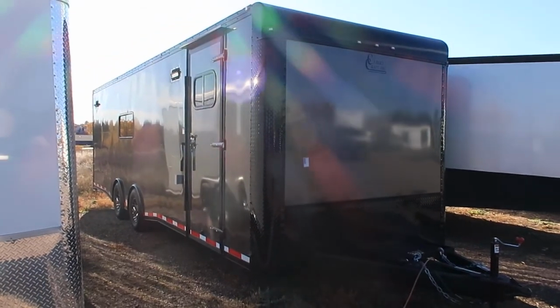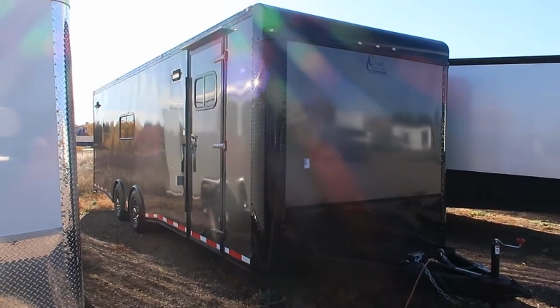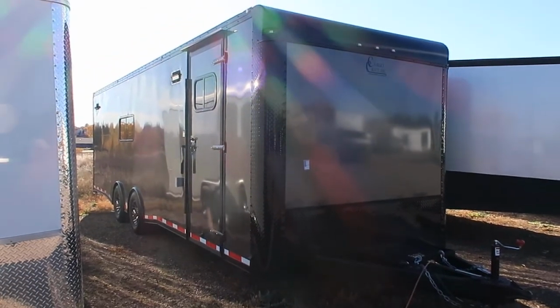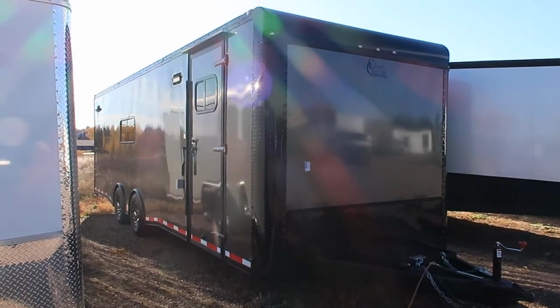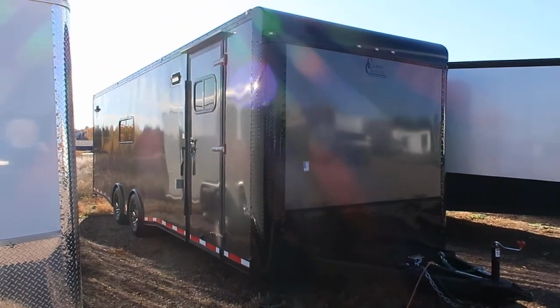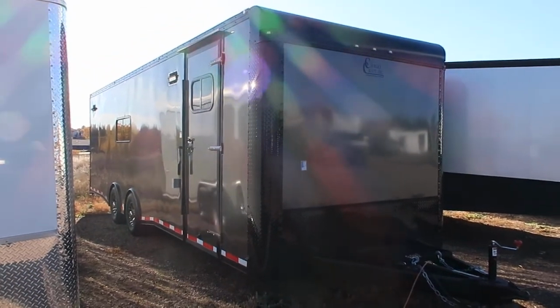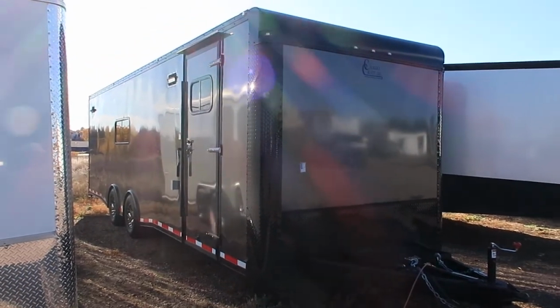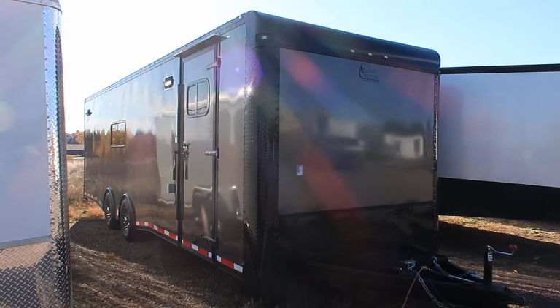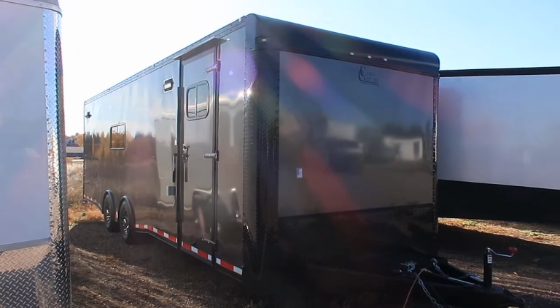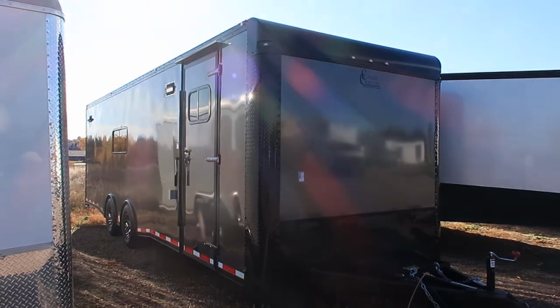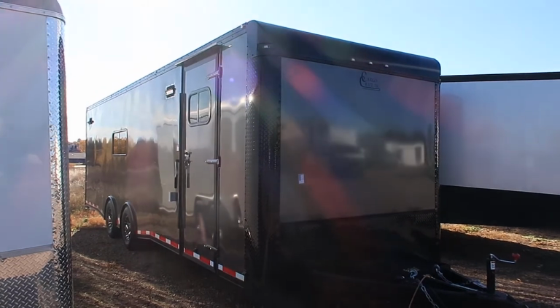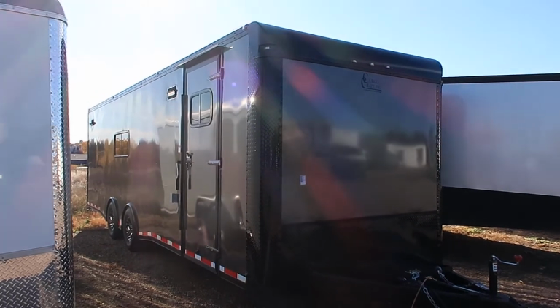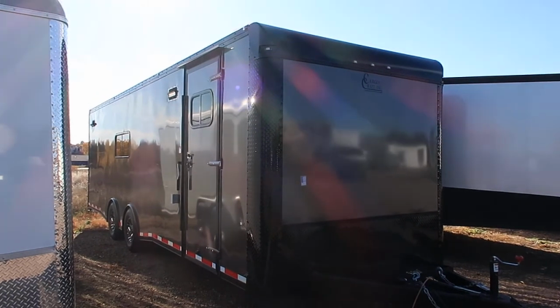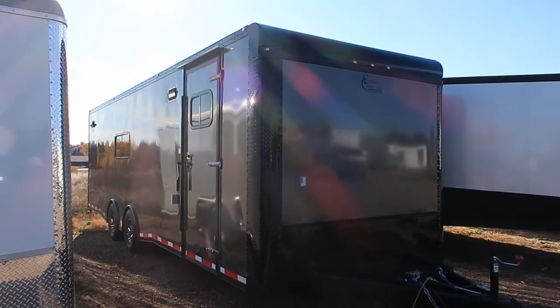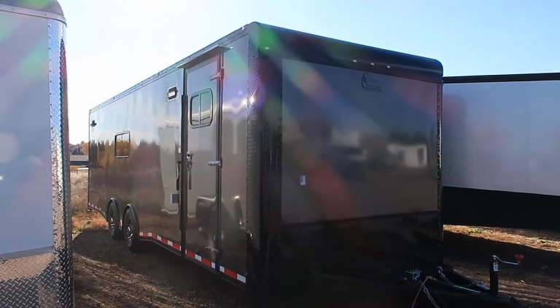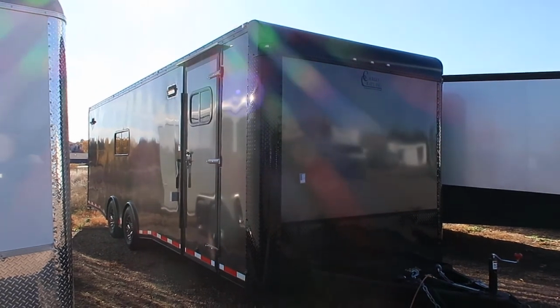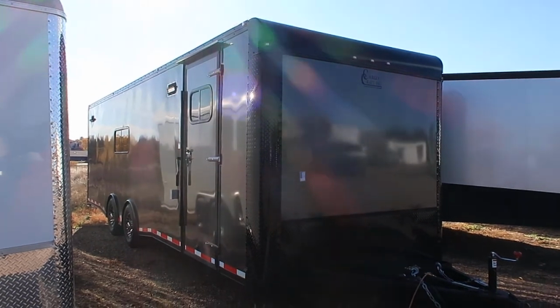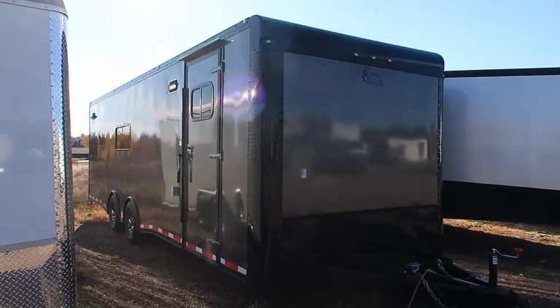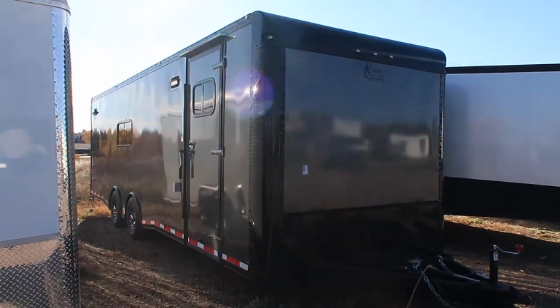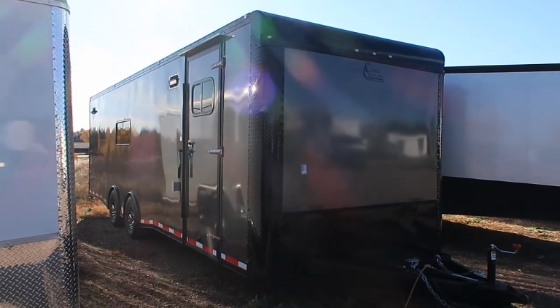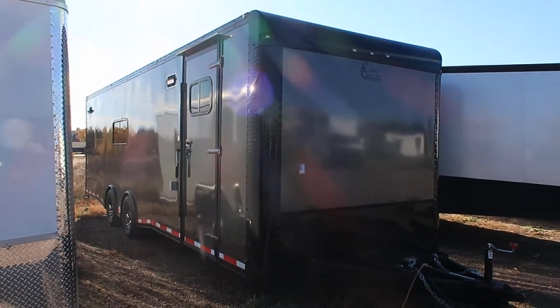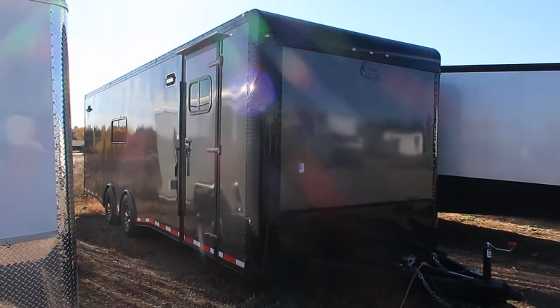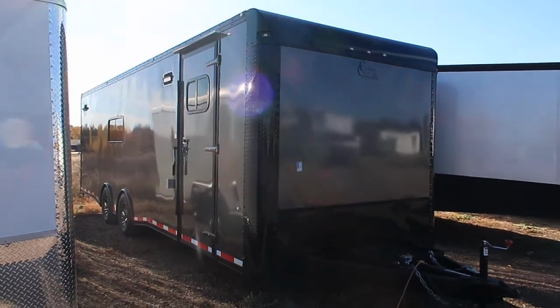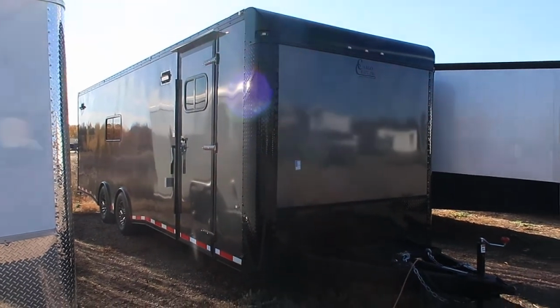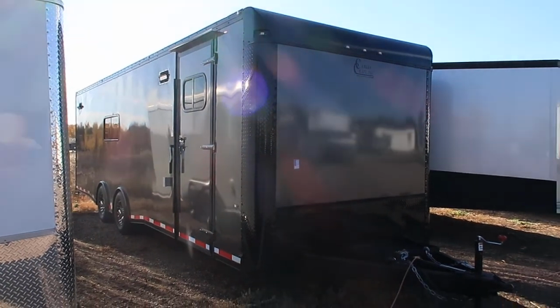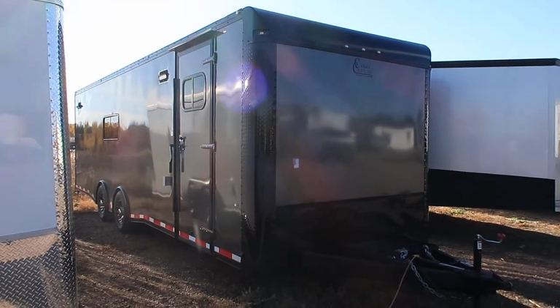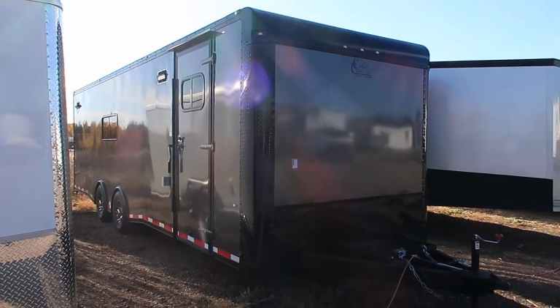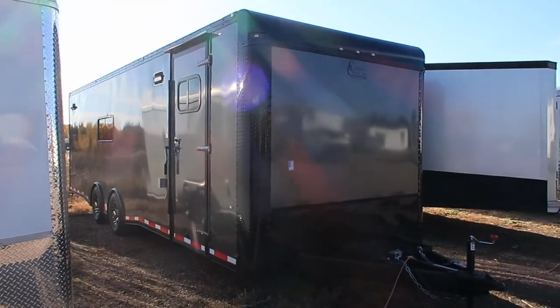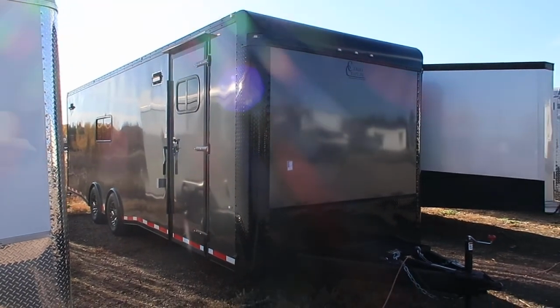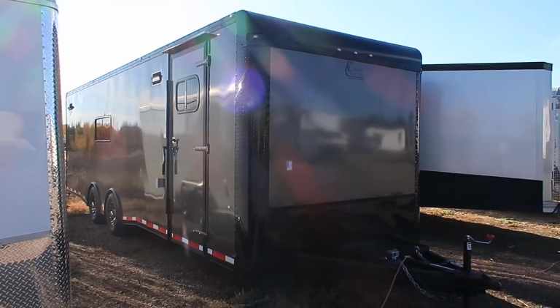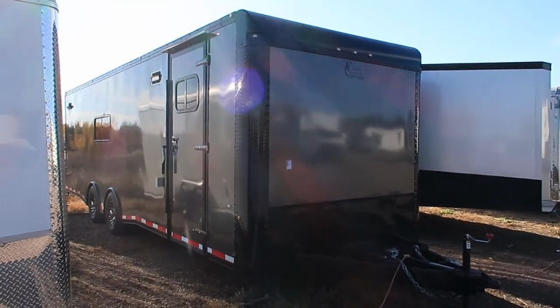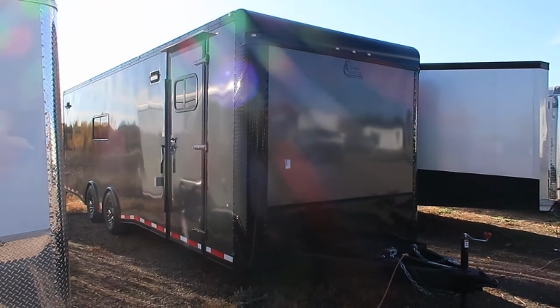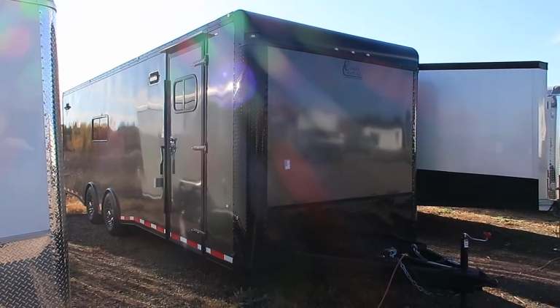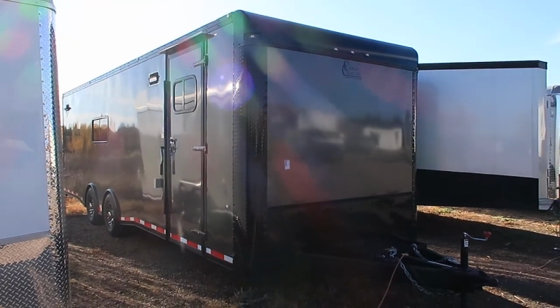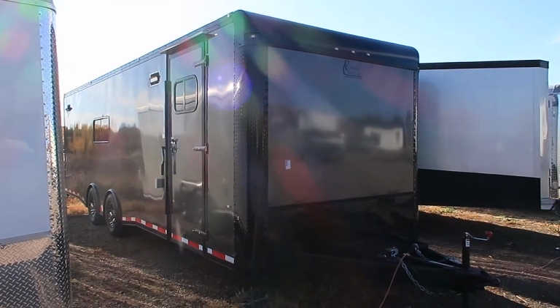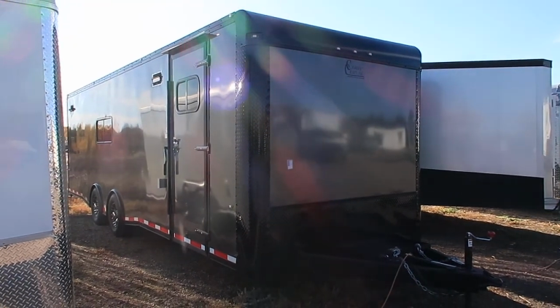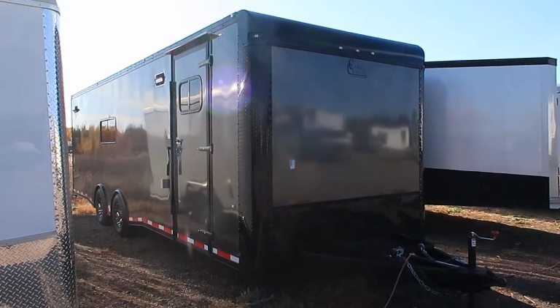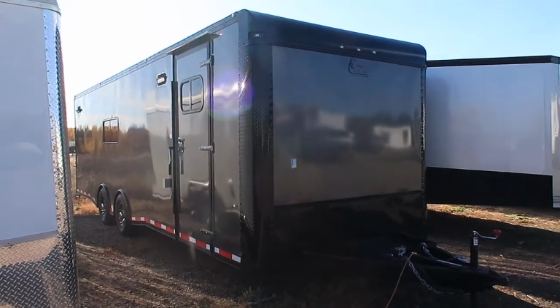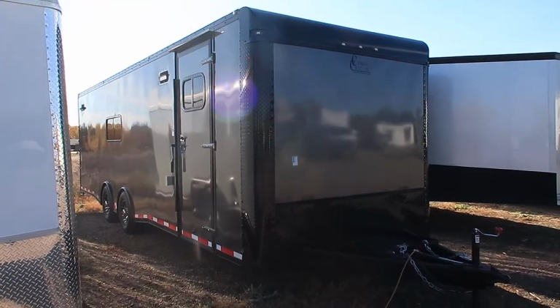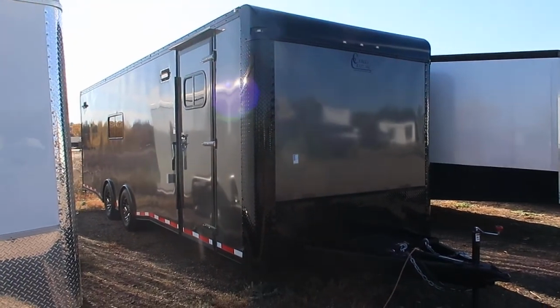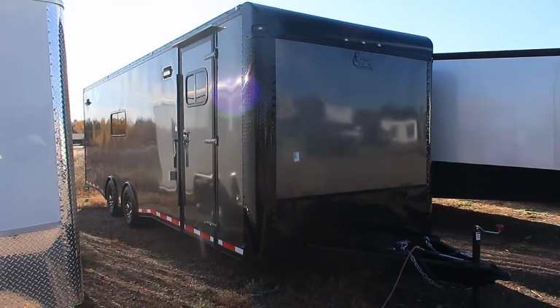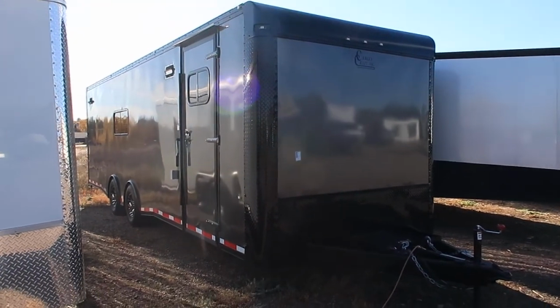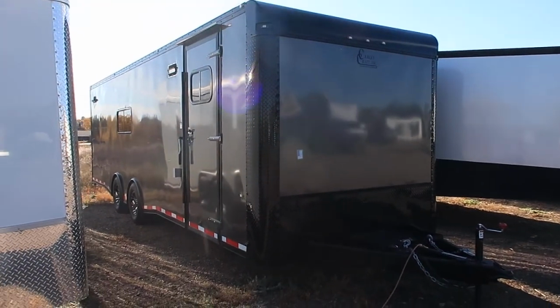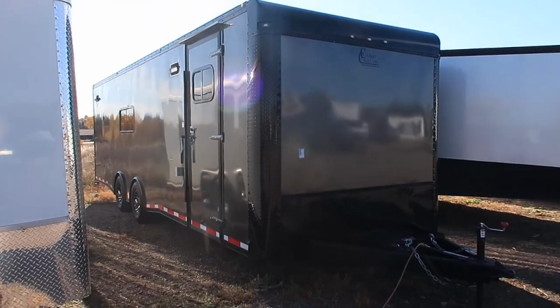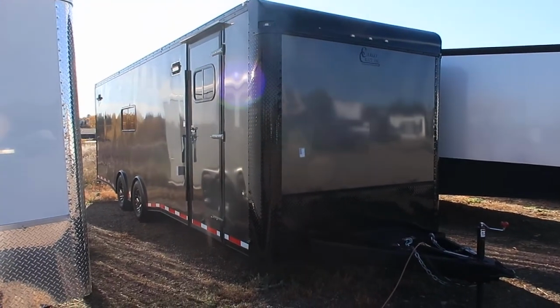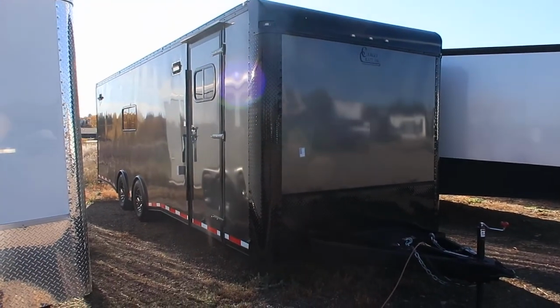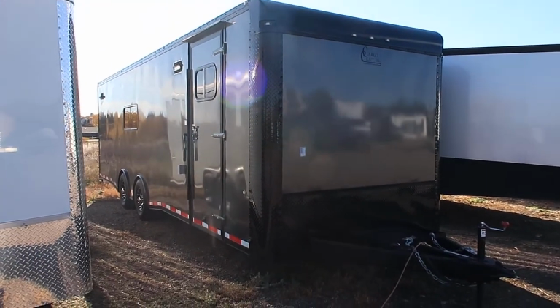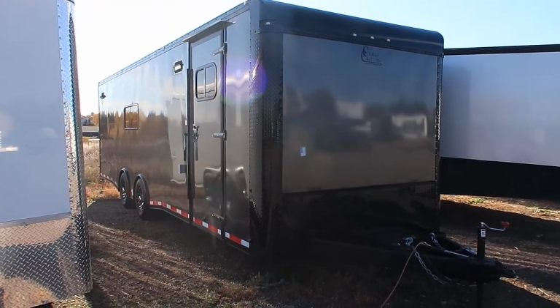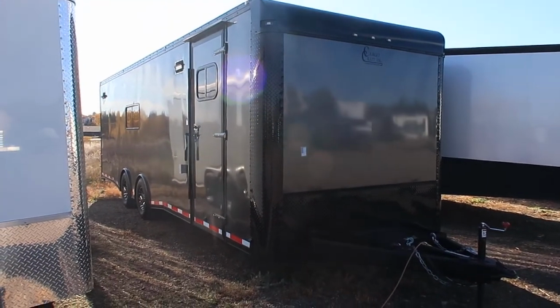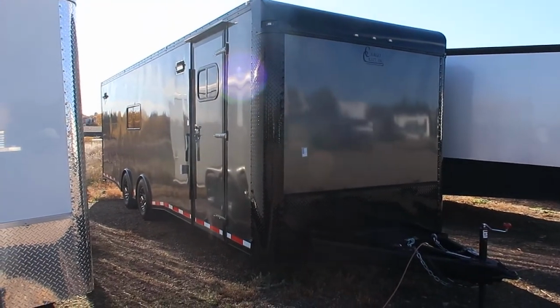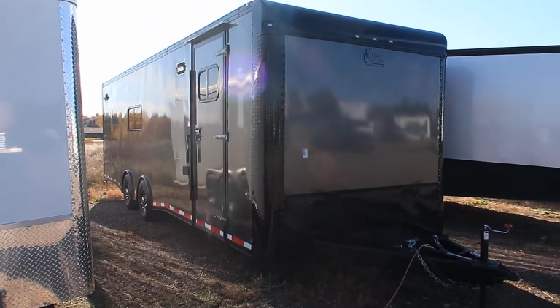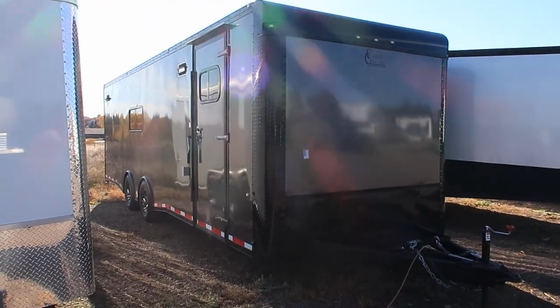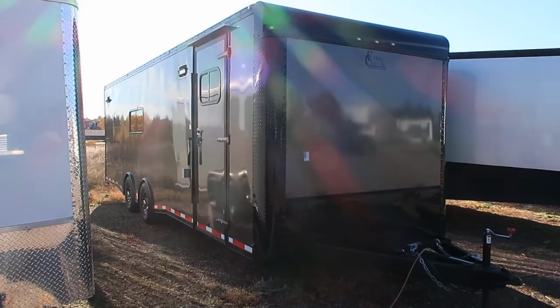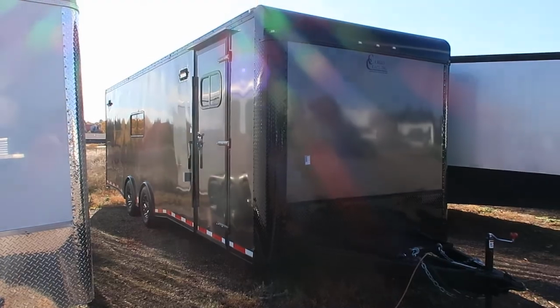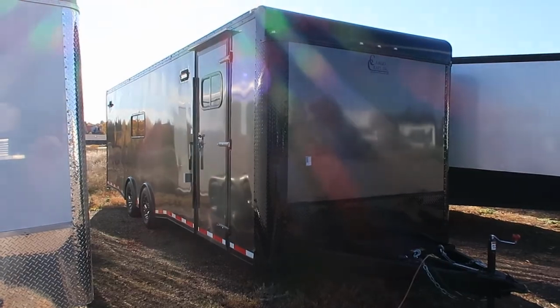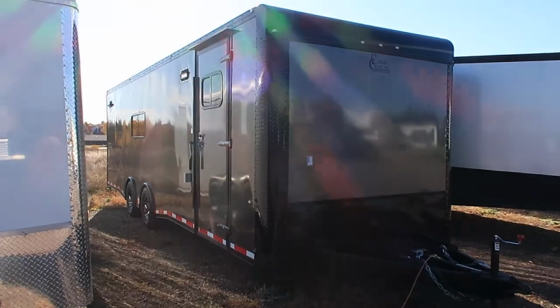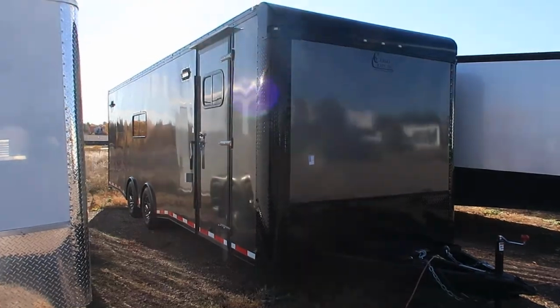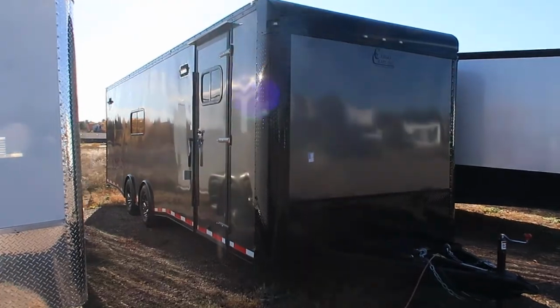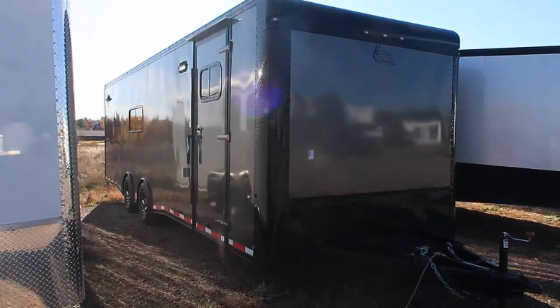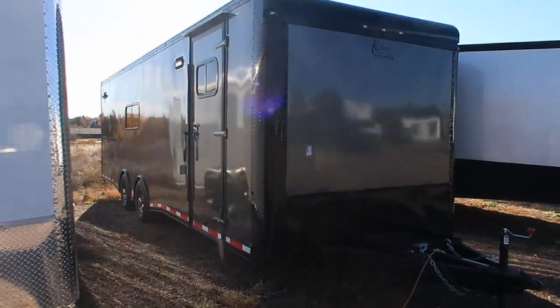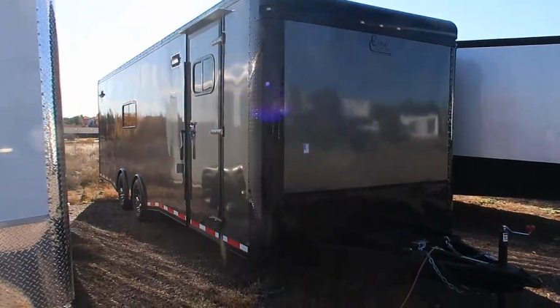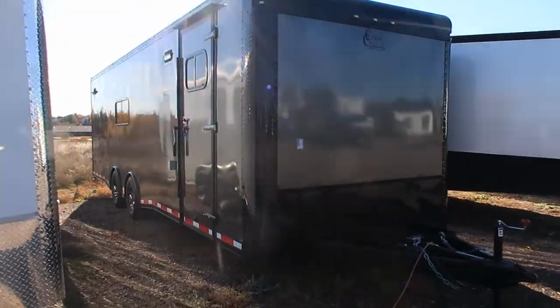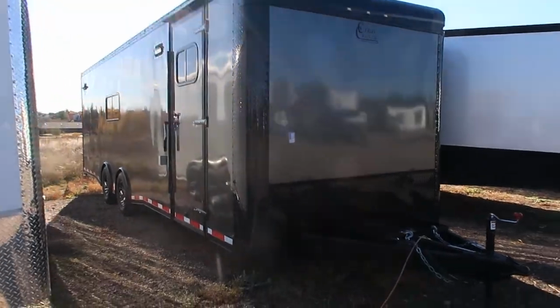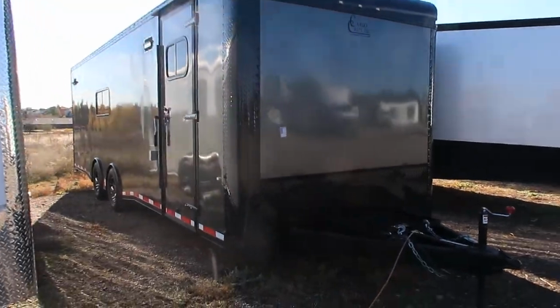This trailer is loaded with goodies. It's a gorgeous unit, smooth skin exterior in a charcoal blackout package. And we'll take a look.